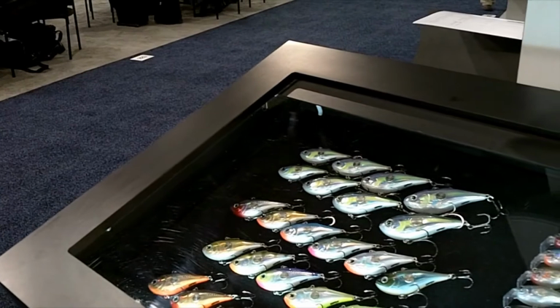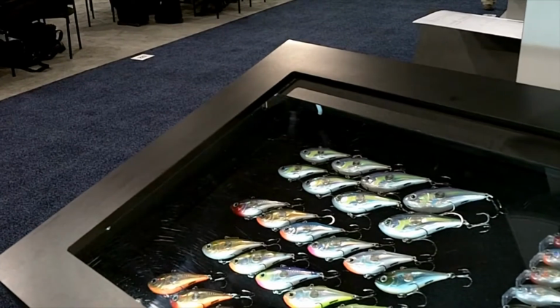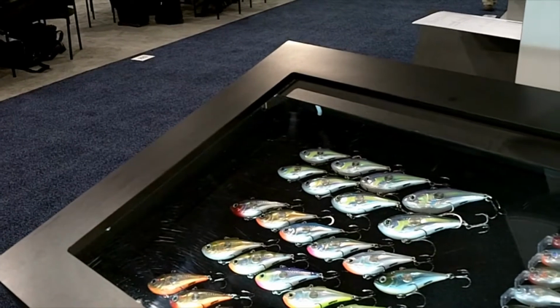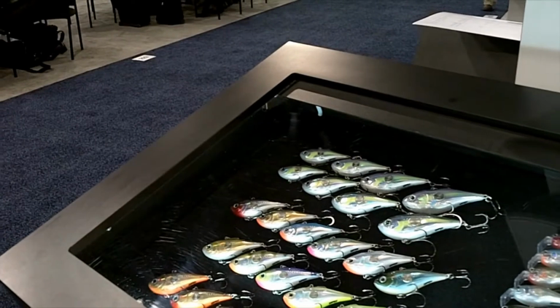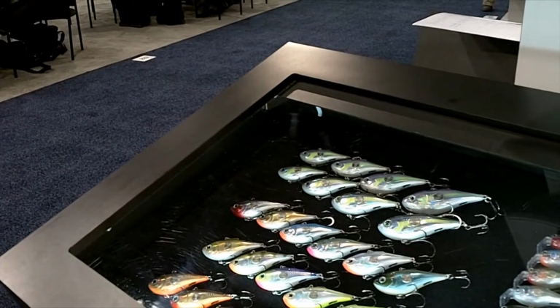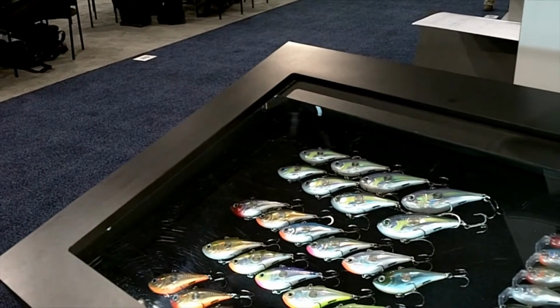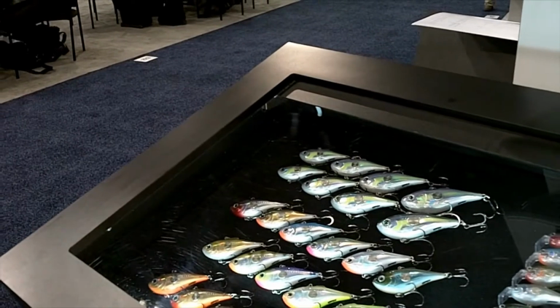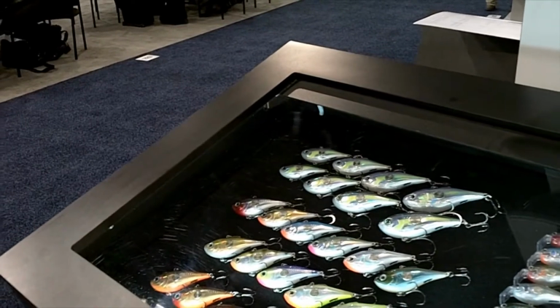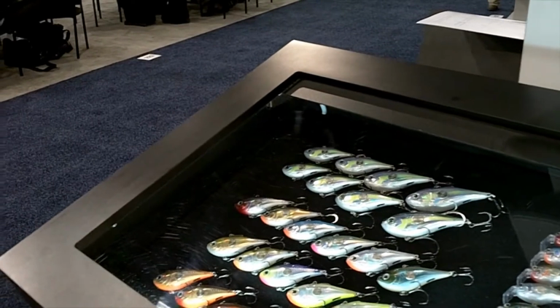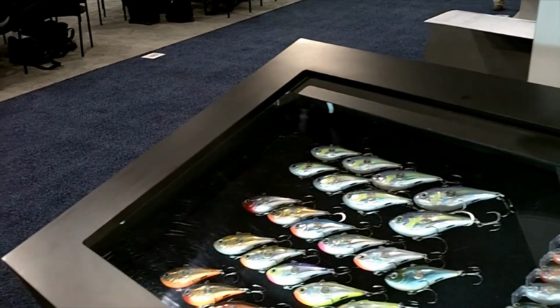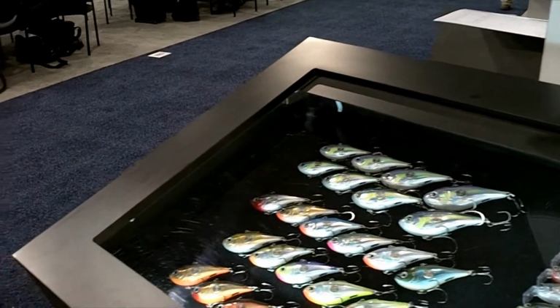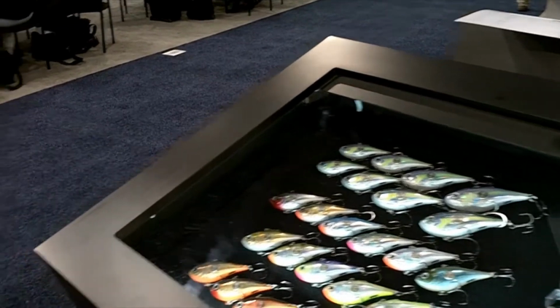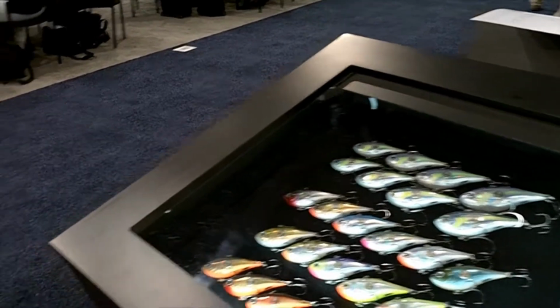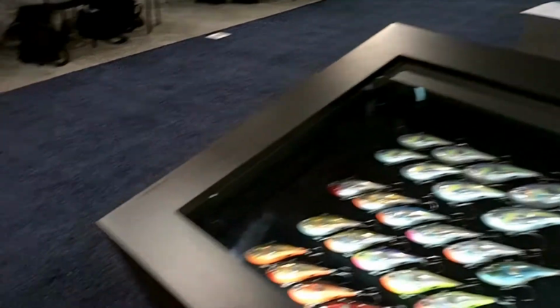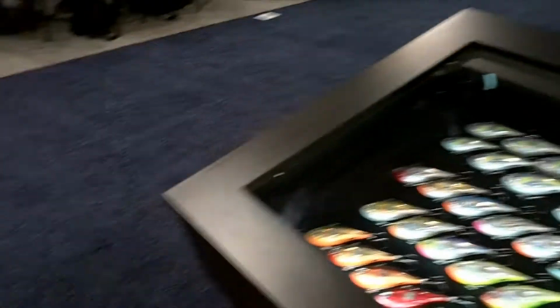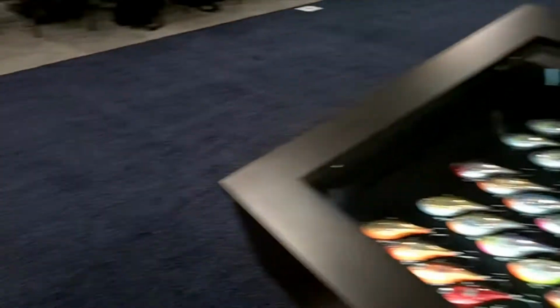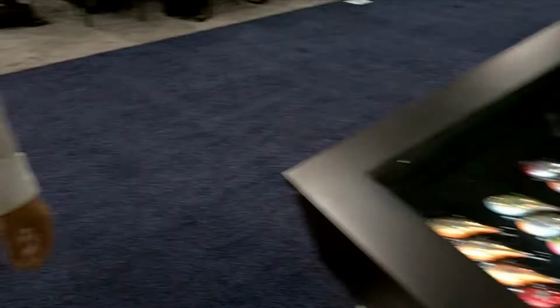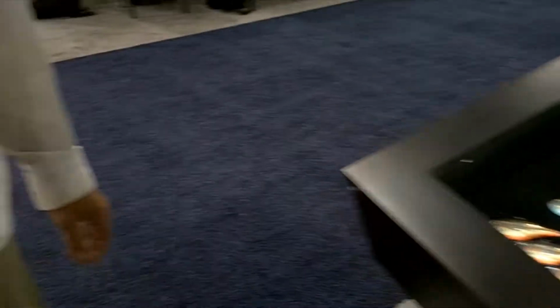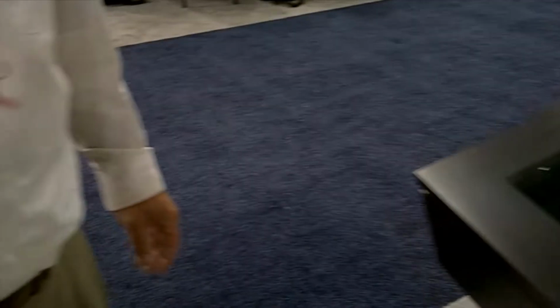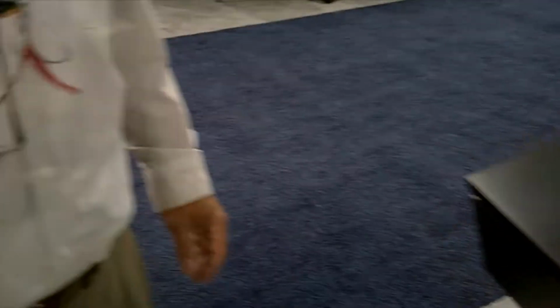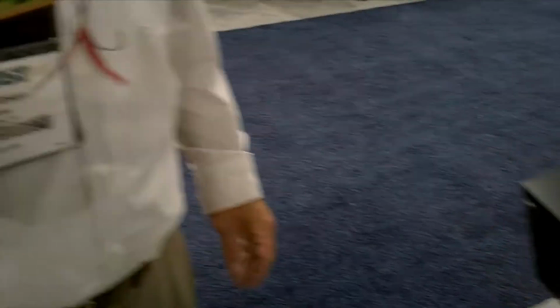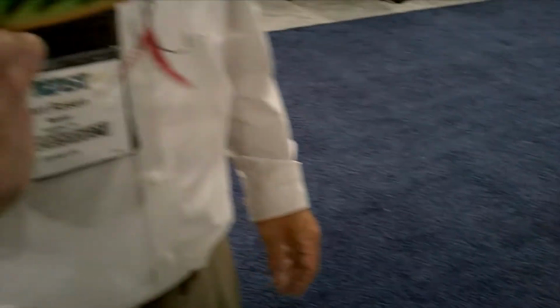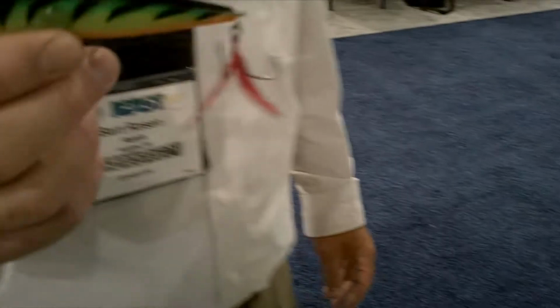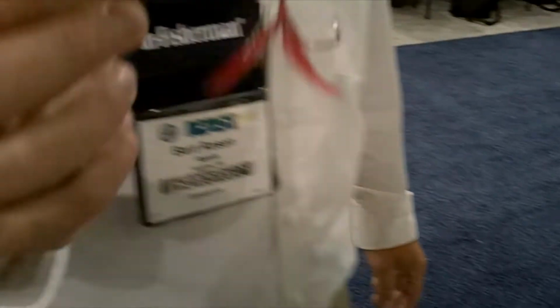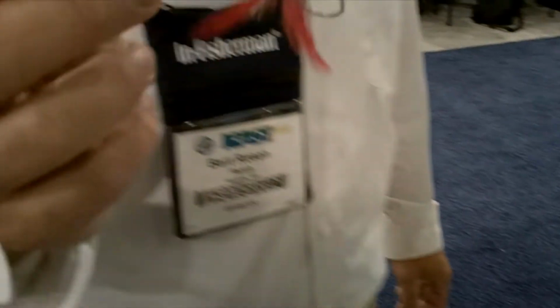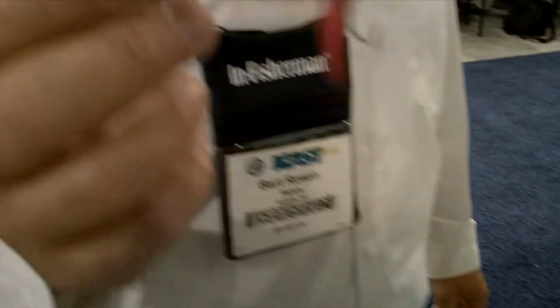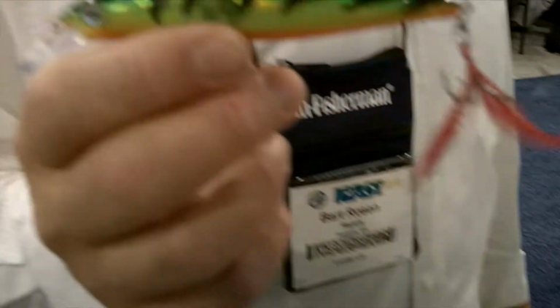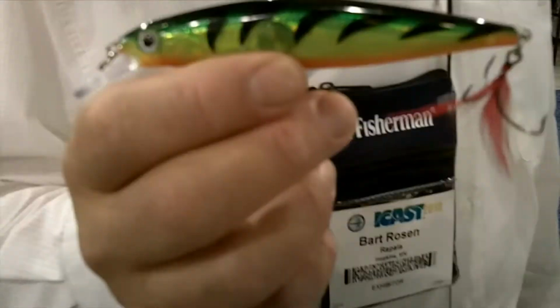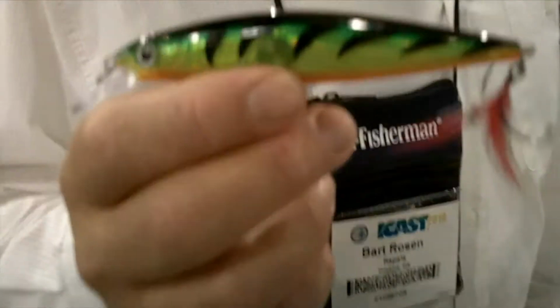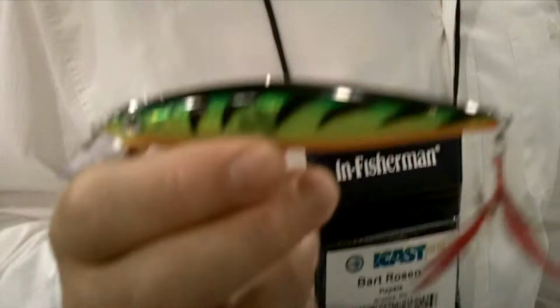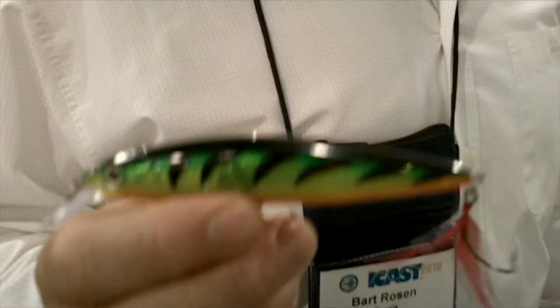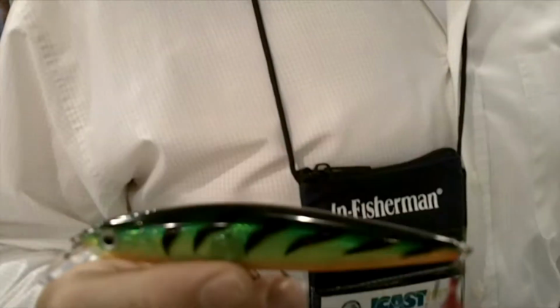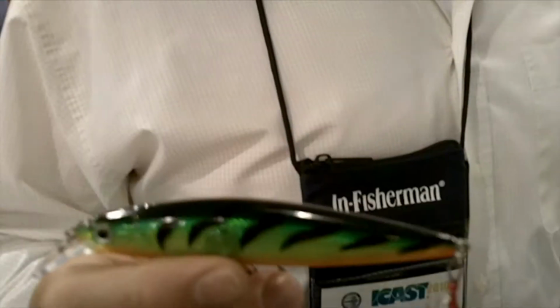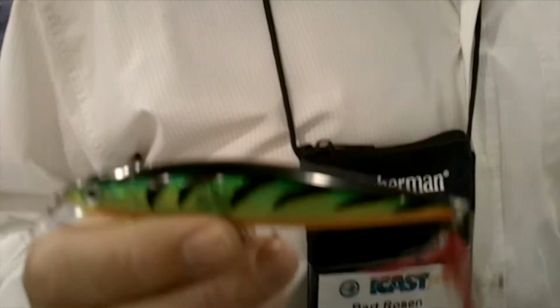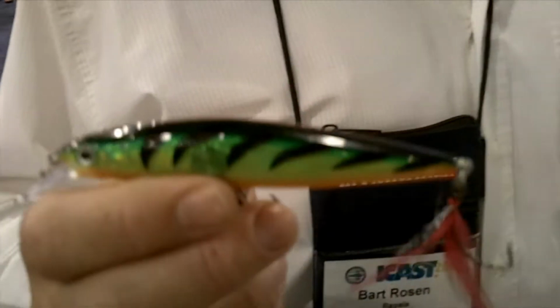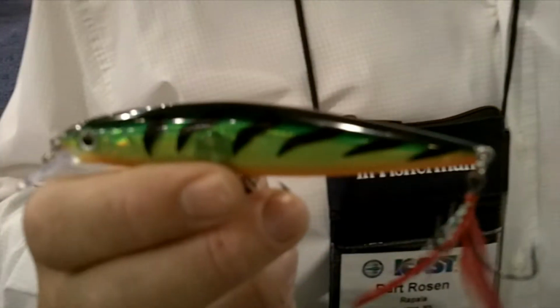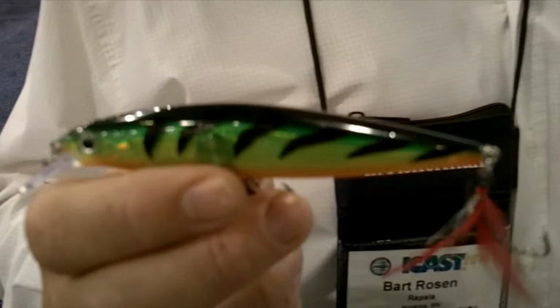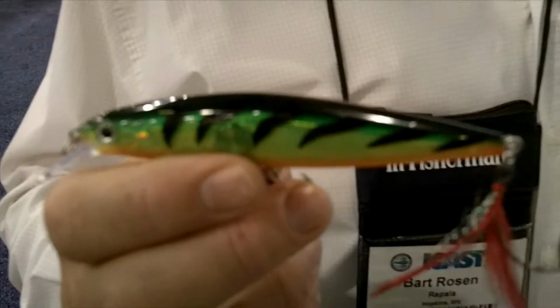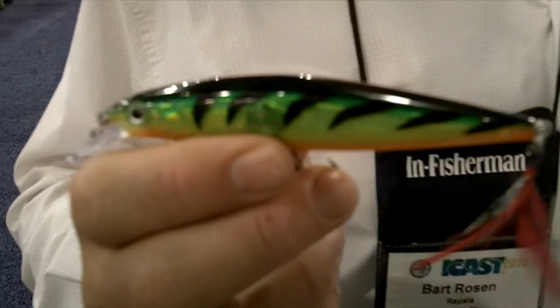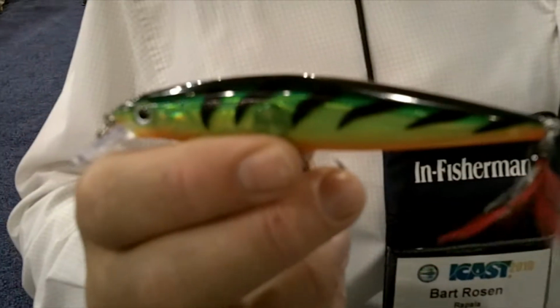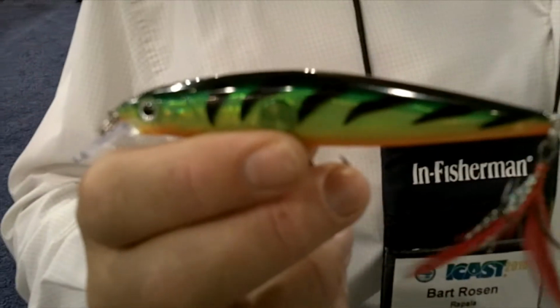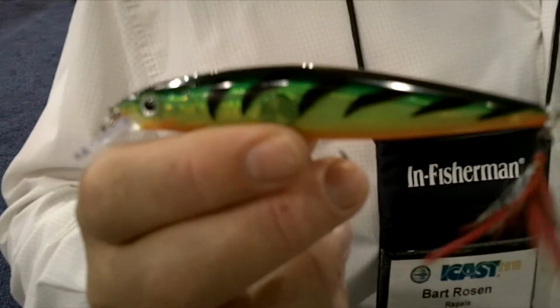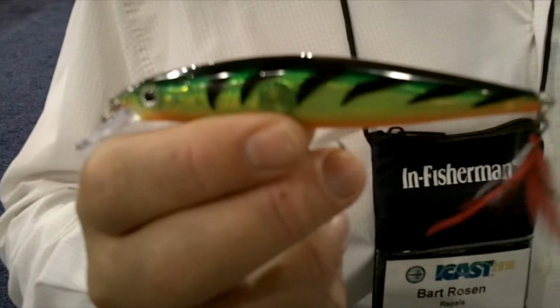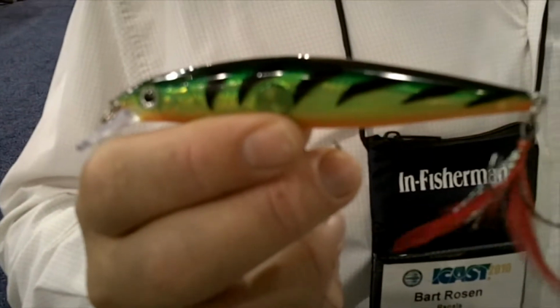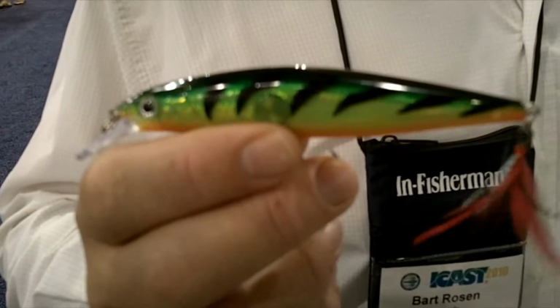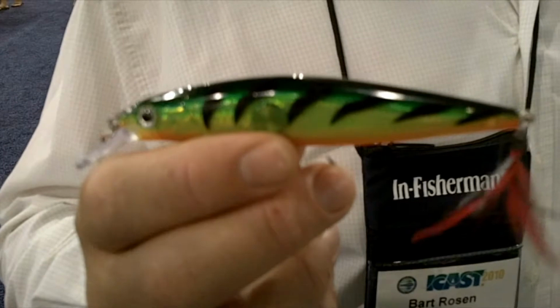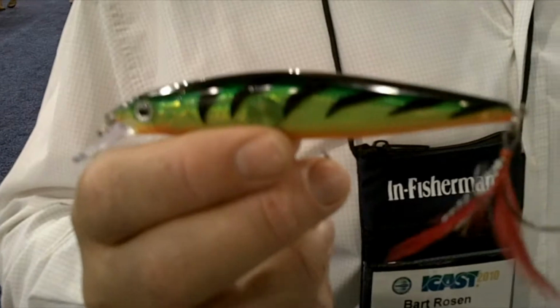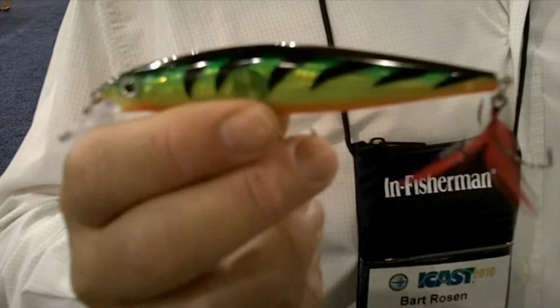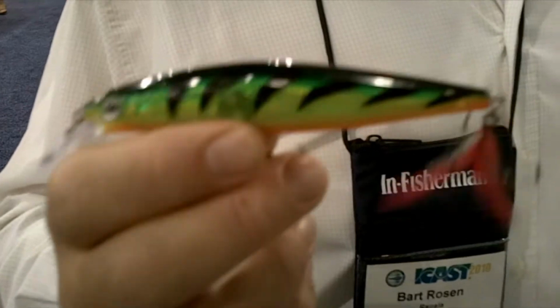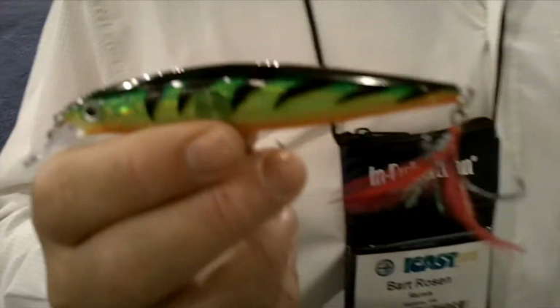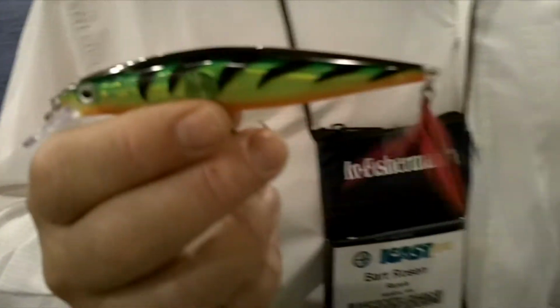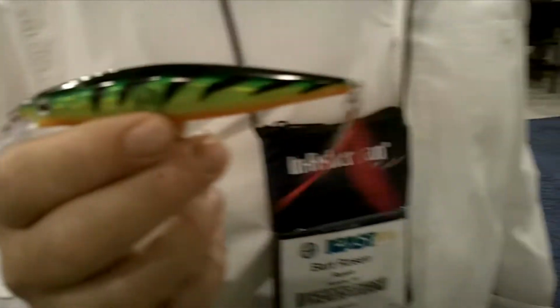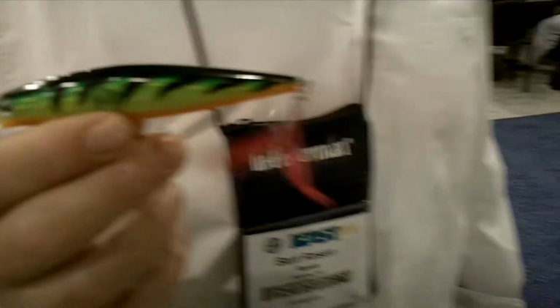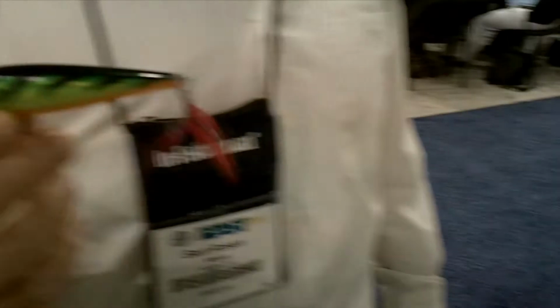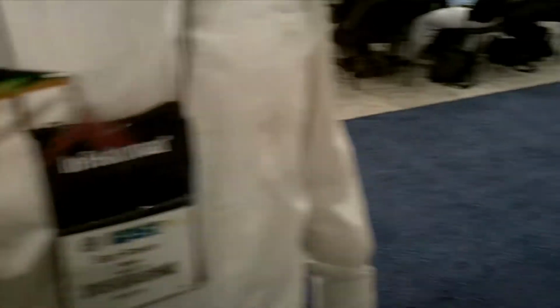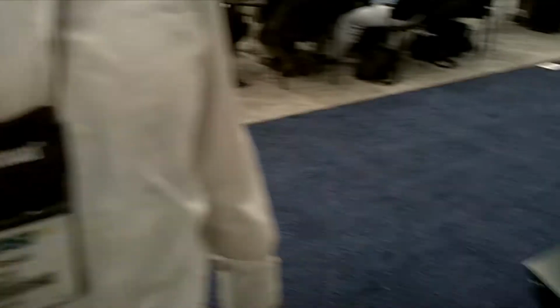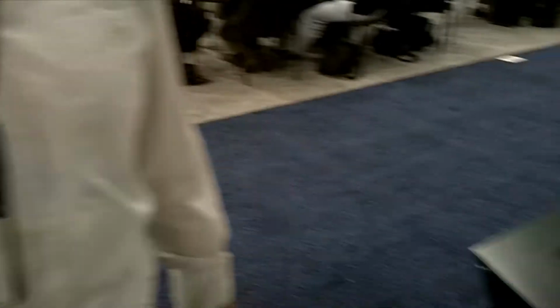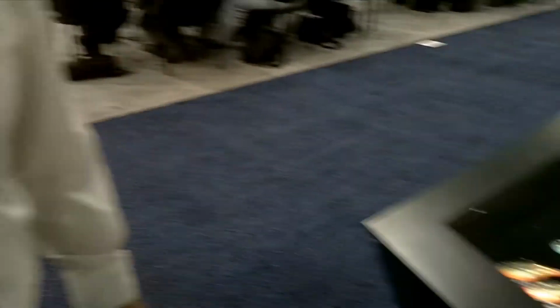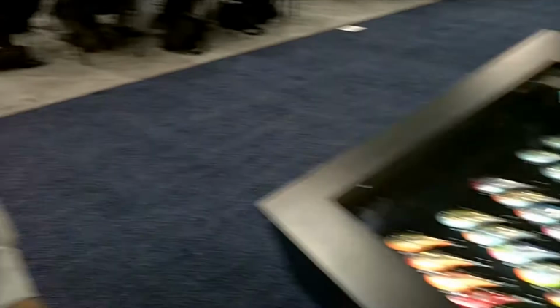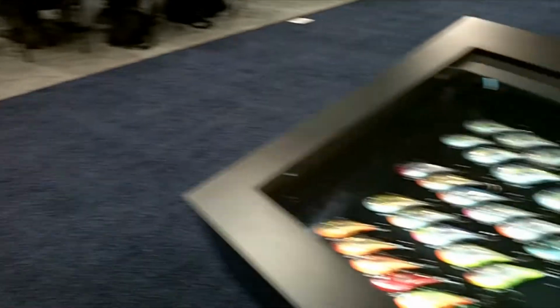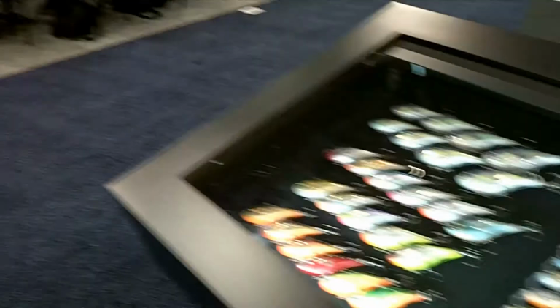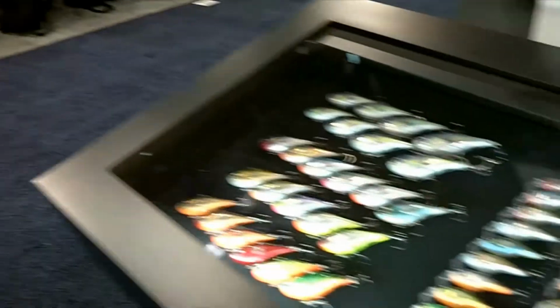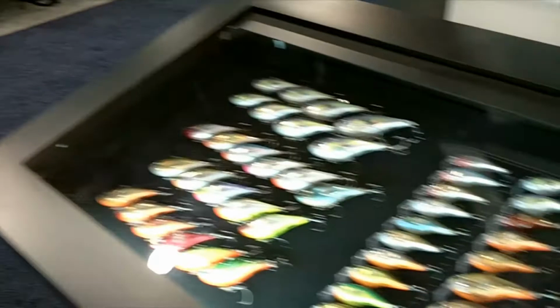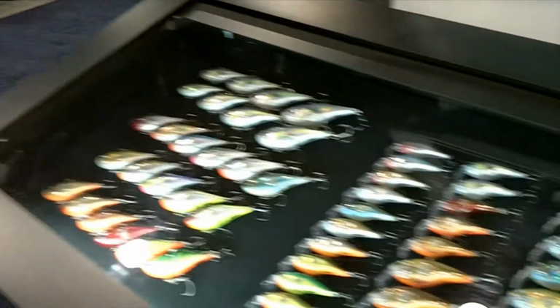We took it and spread it out across the product line, so we have a minnow and we also have a crank bait. Expect a lot of really good things out of that as well.